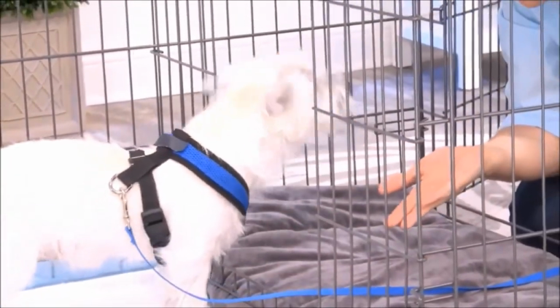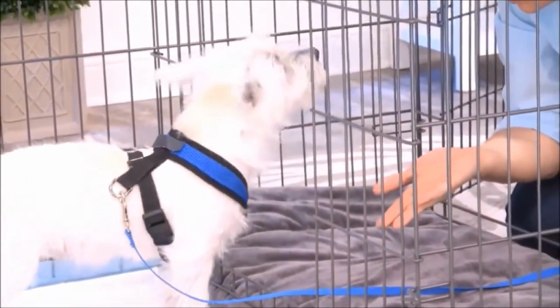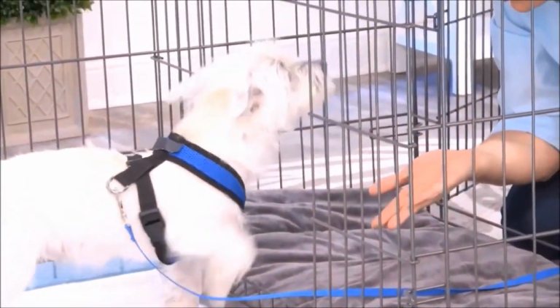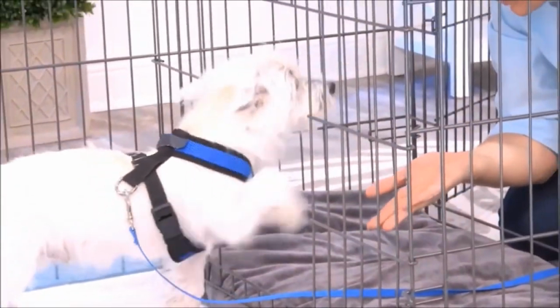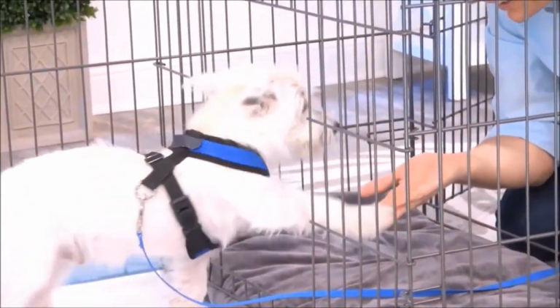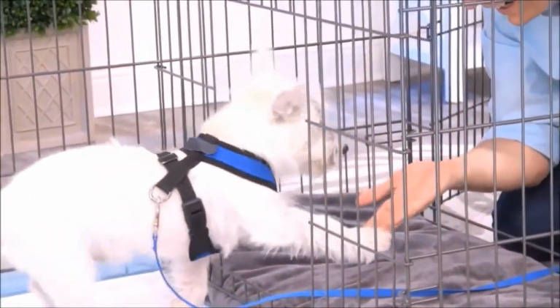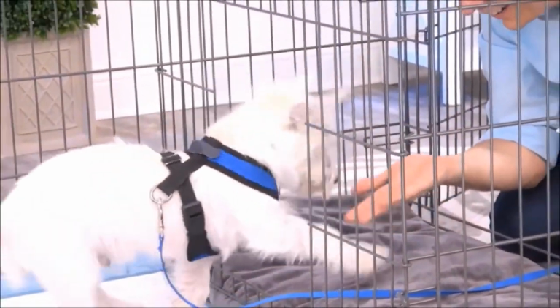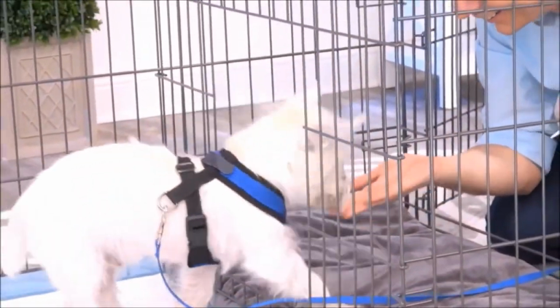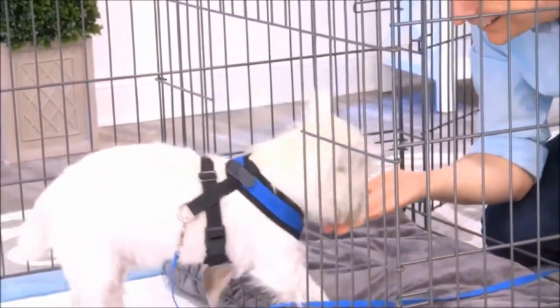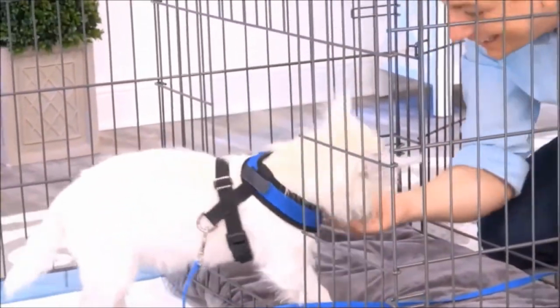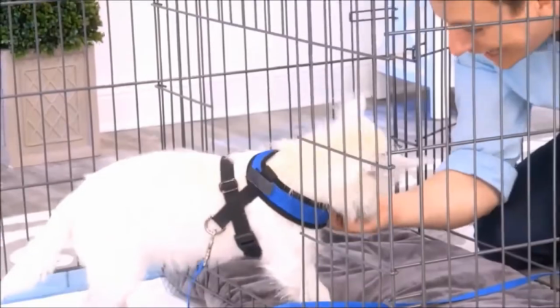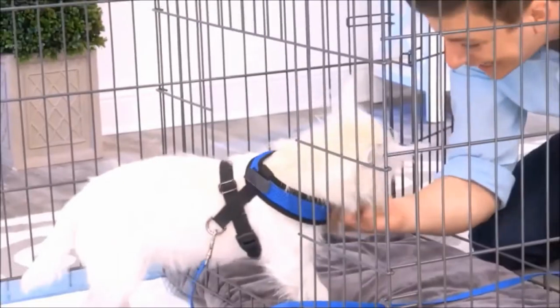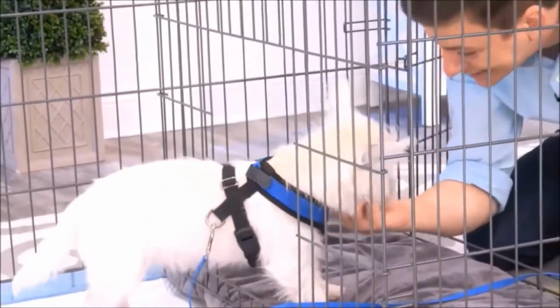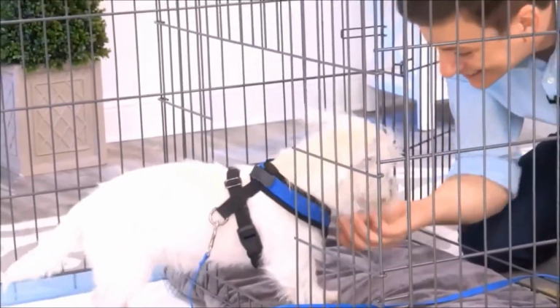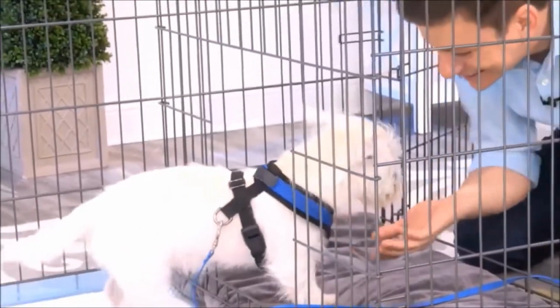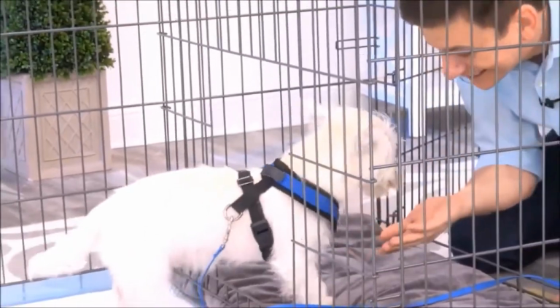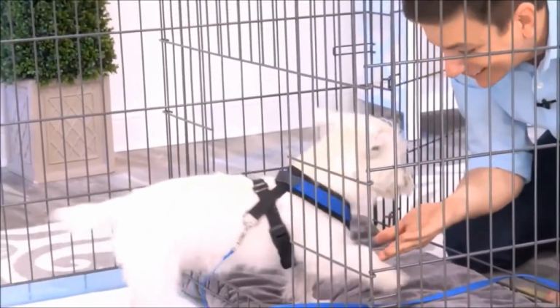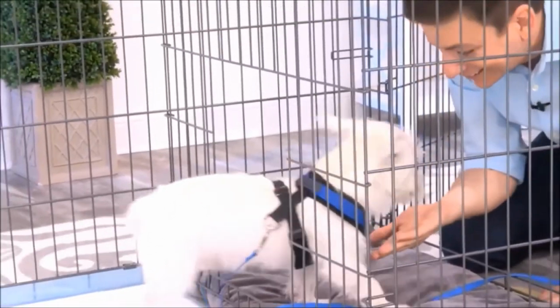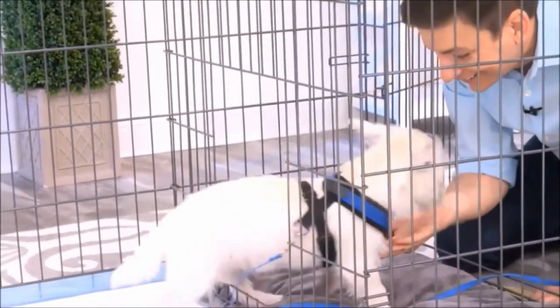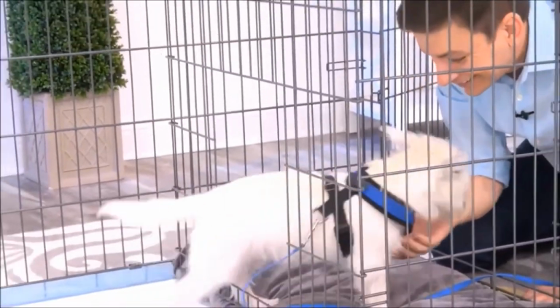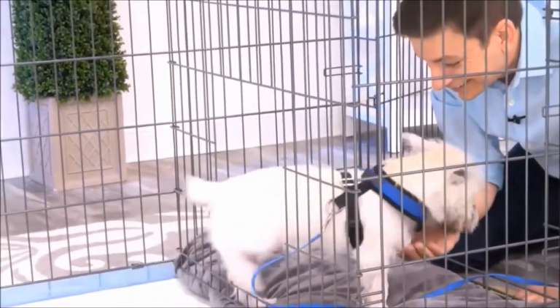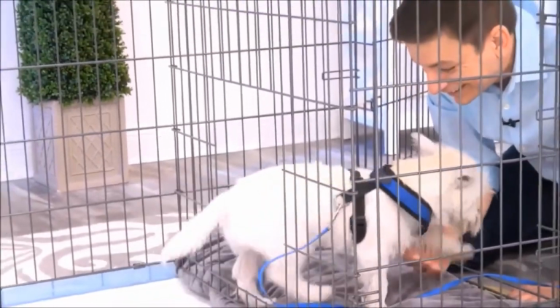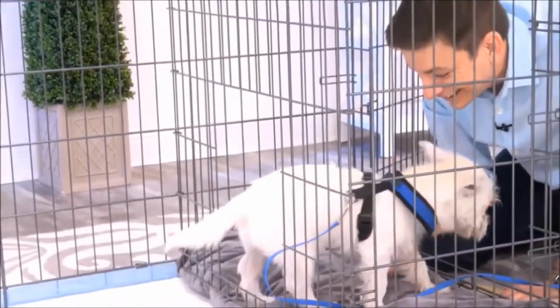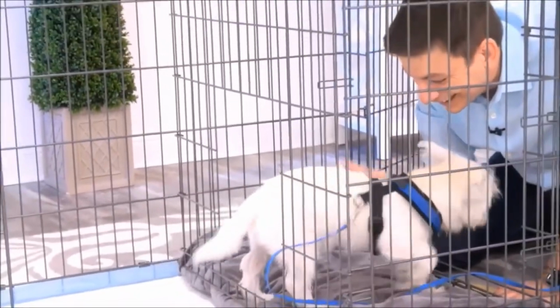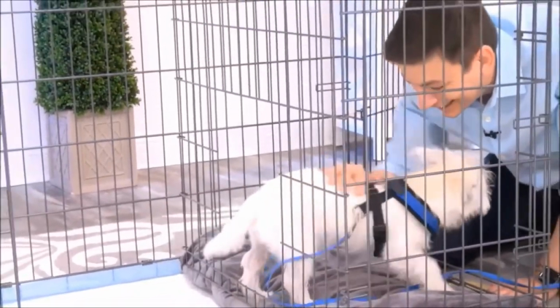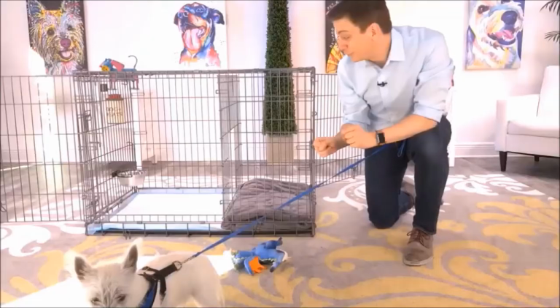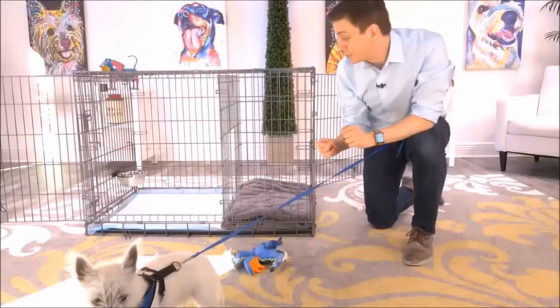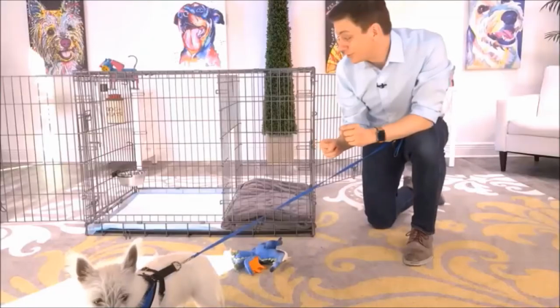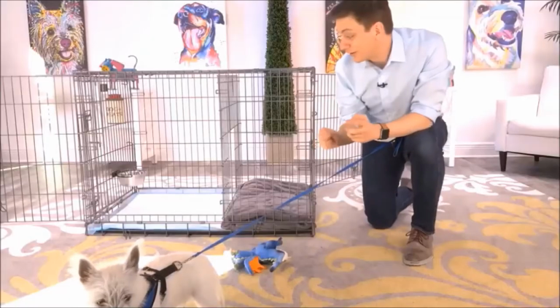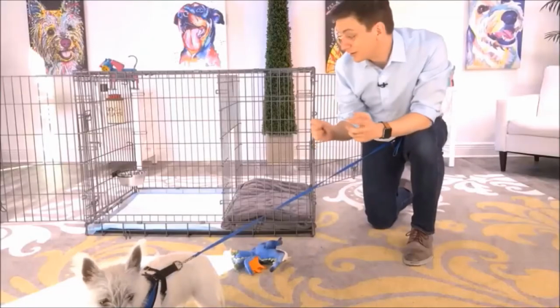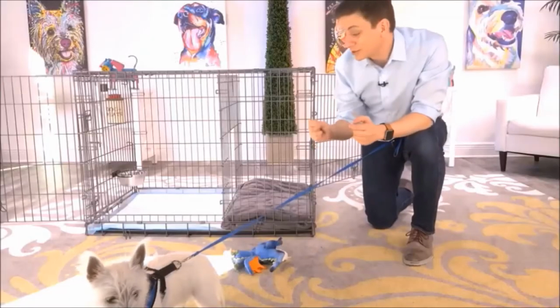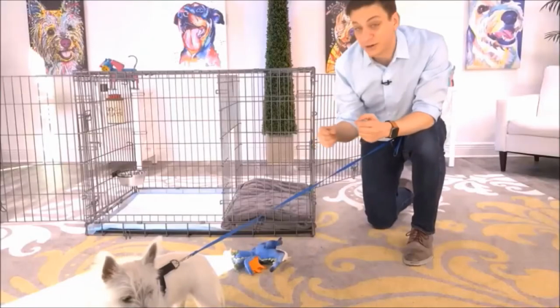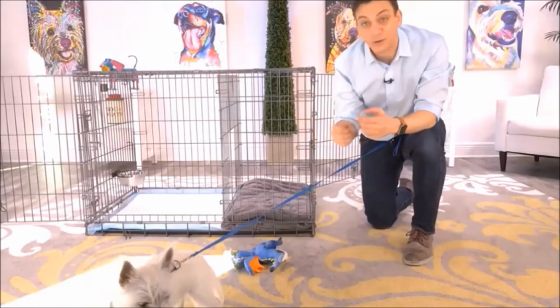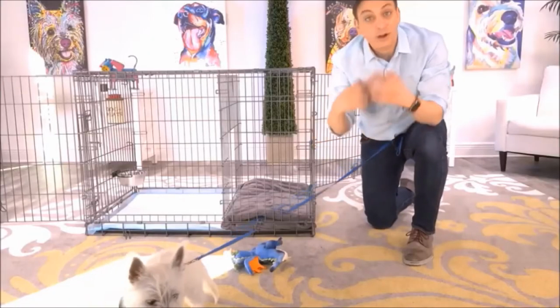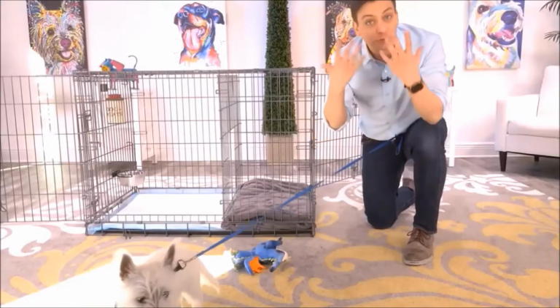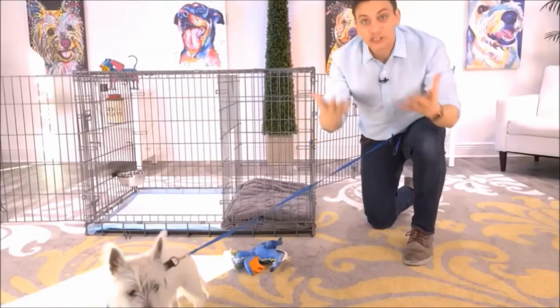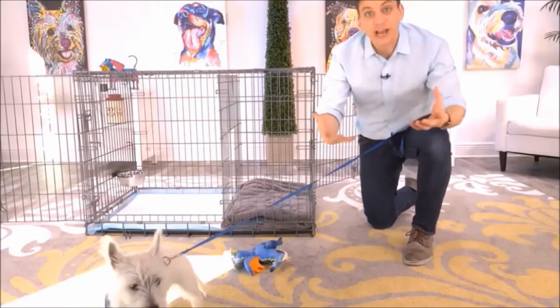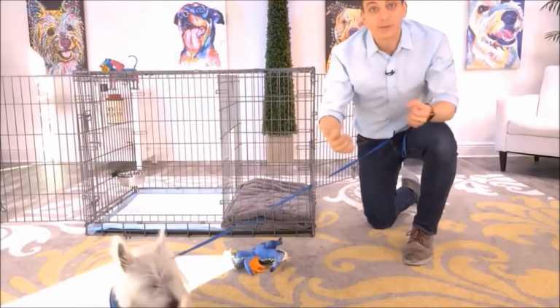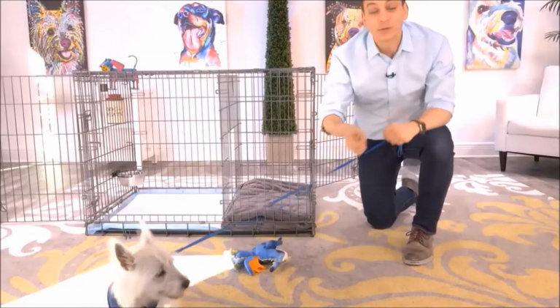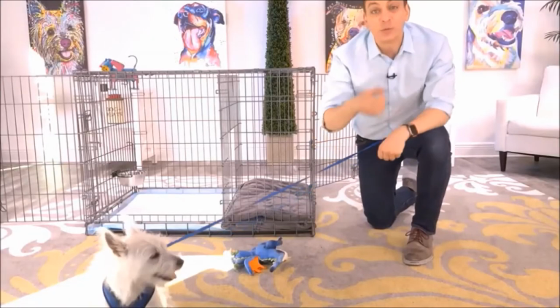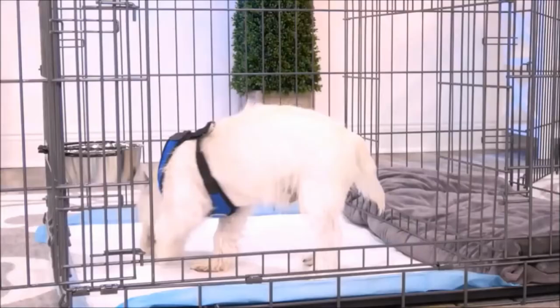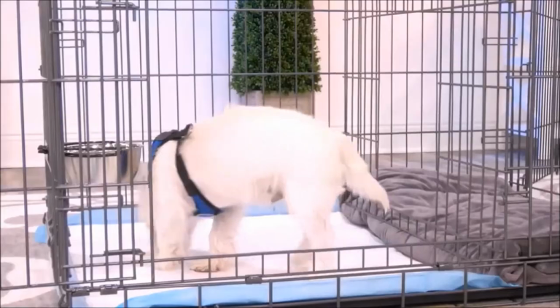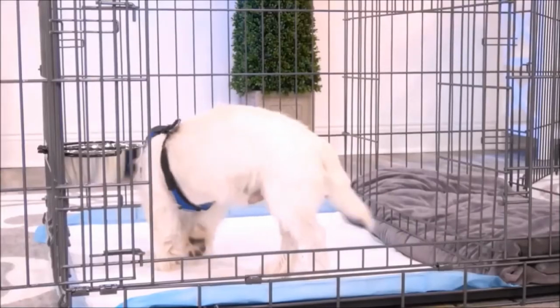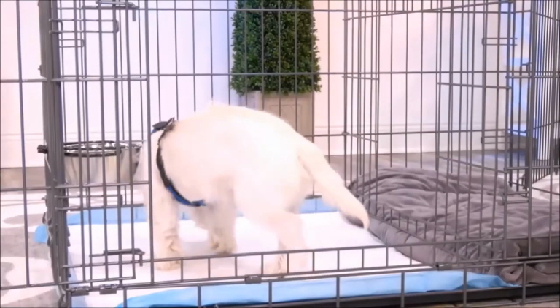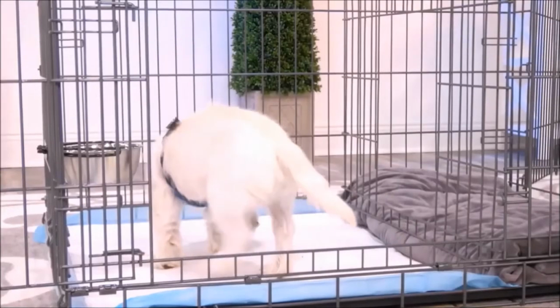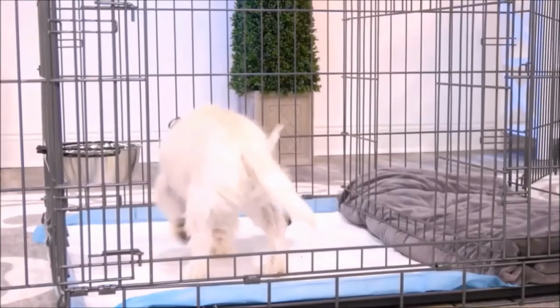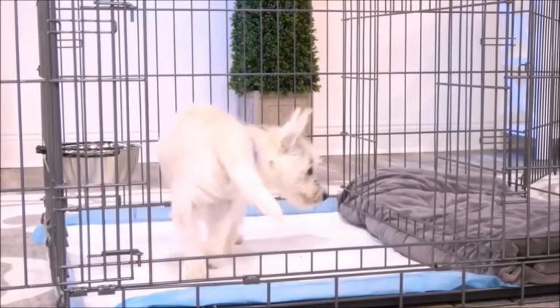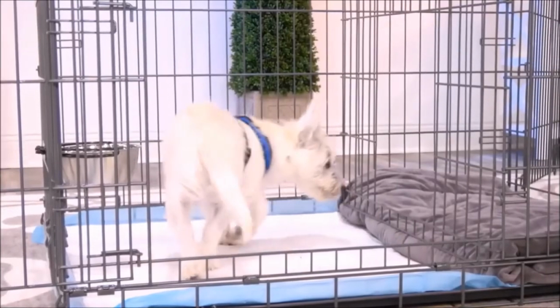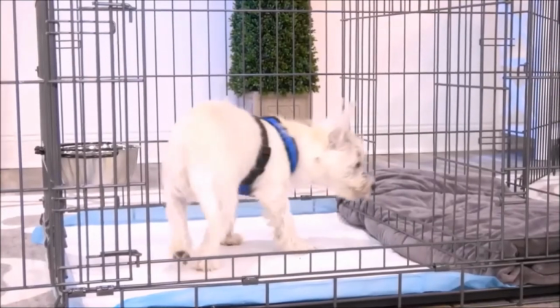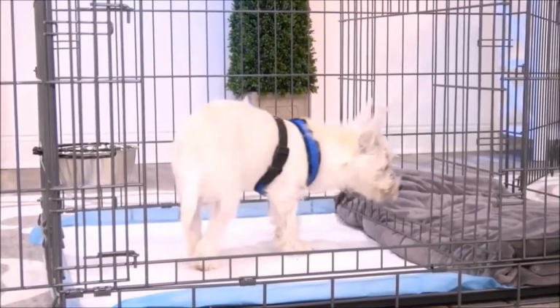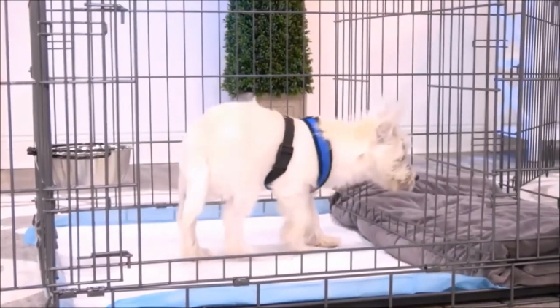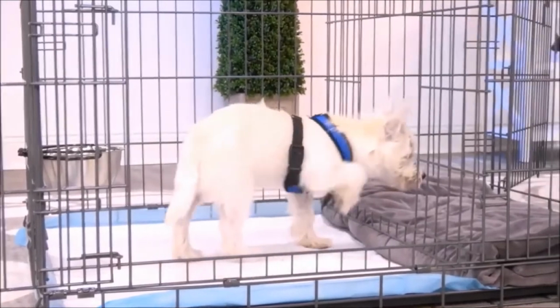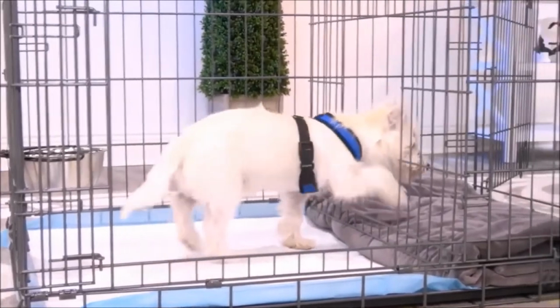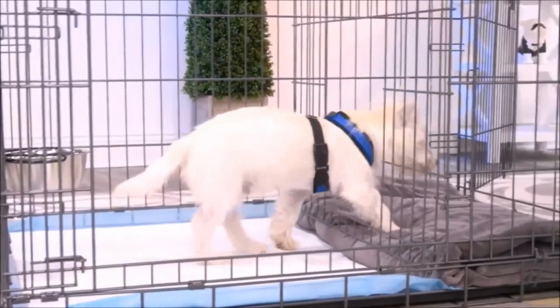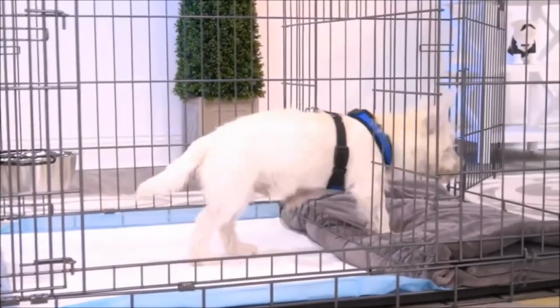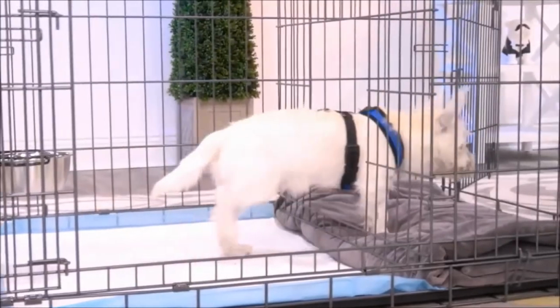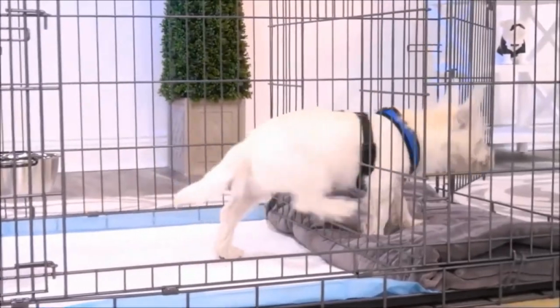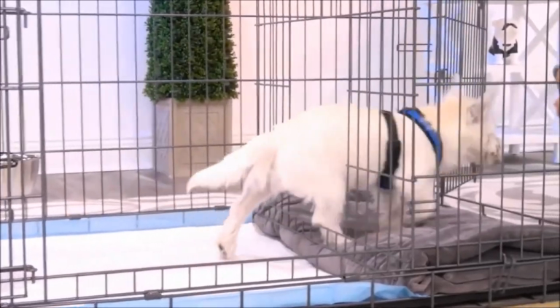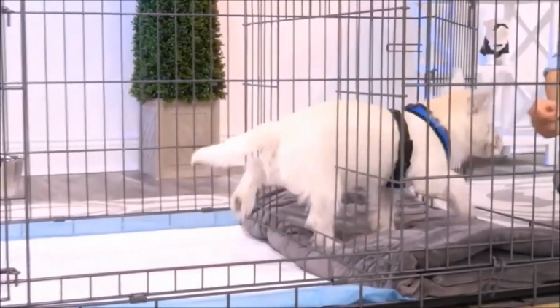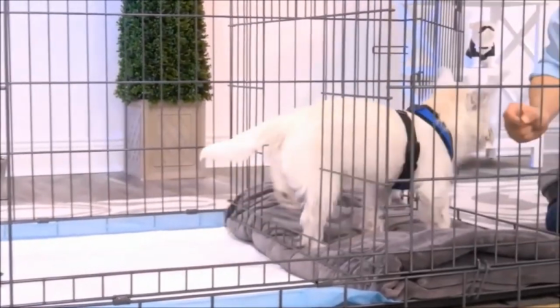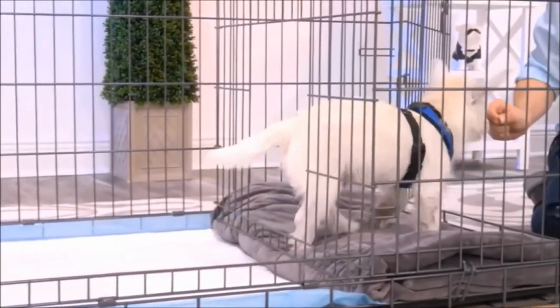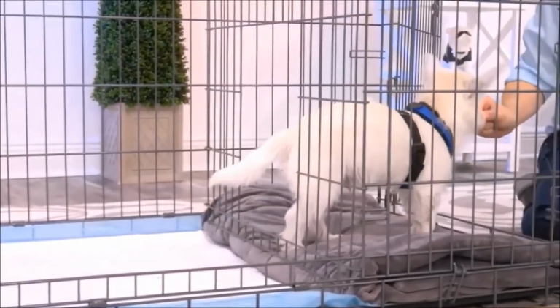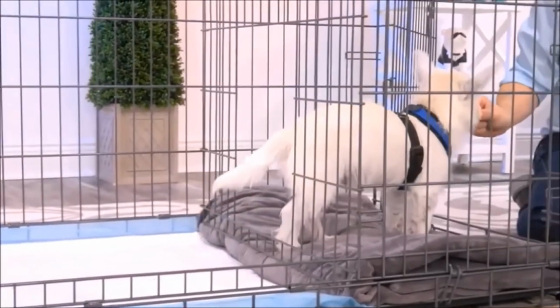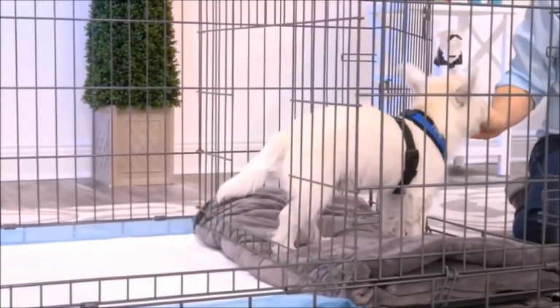Another way to use this, too, is as an alternative bathroom for your dog. For times when the weather is really bad, you'll have a different place for them to go.